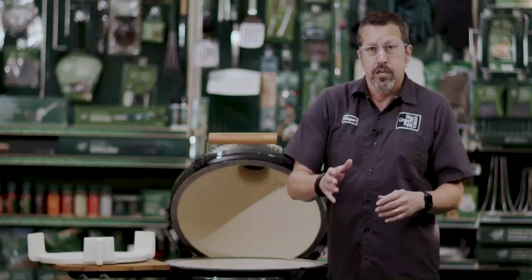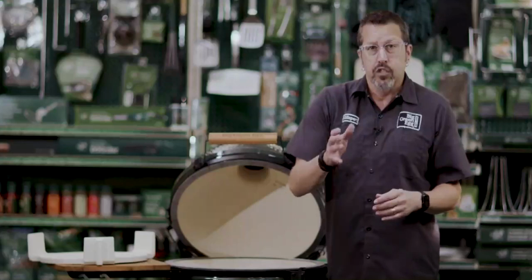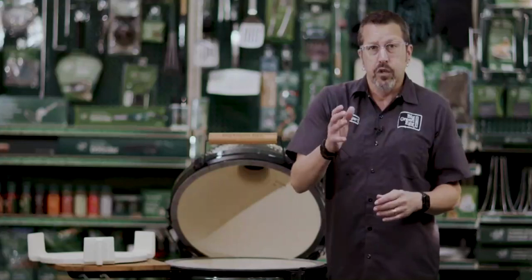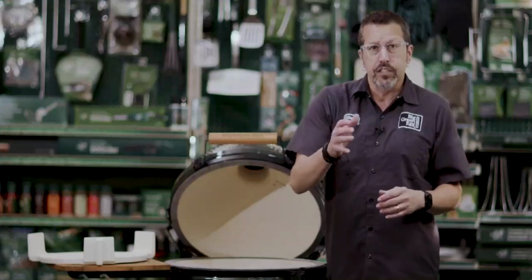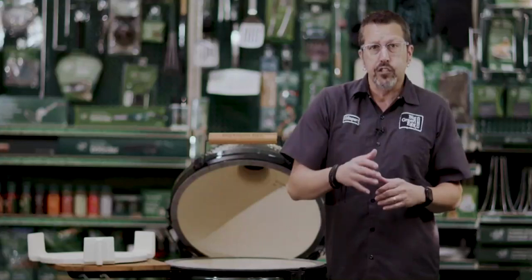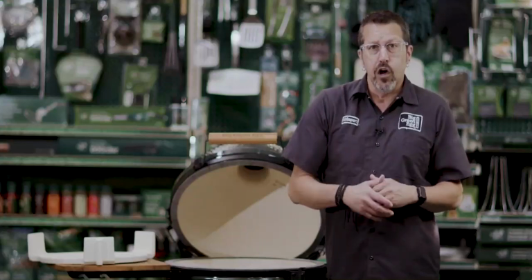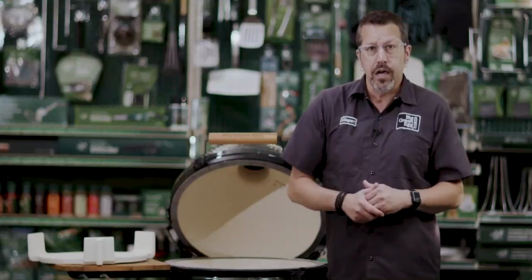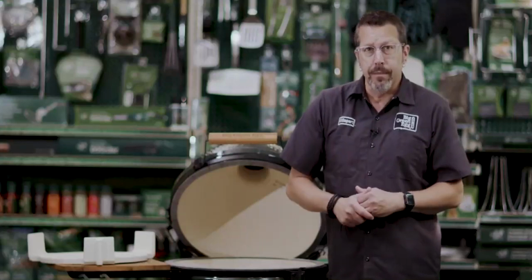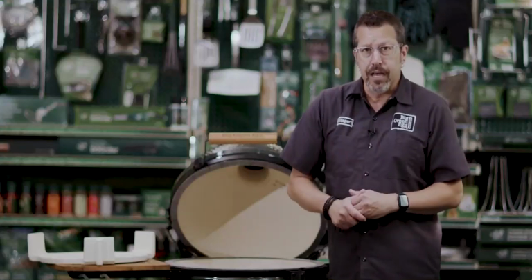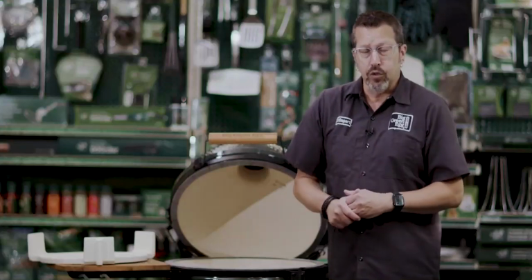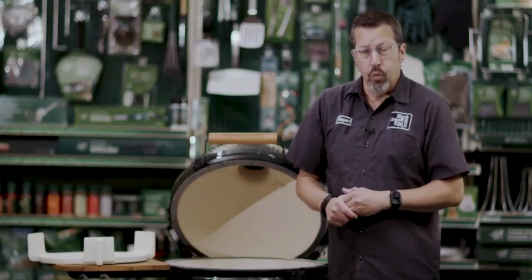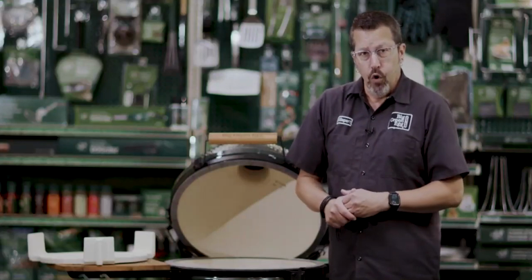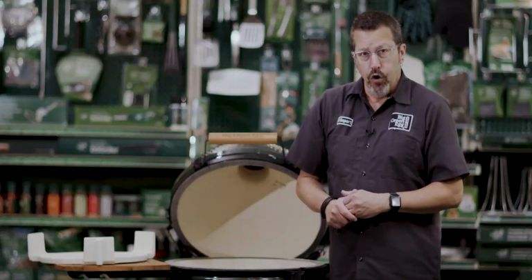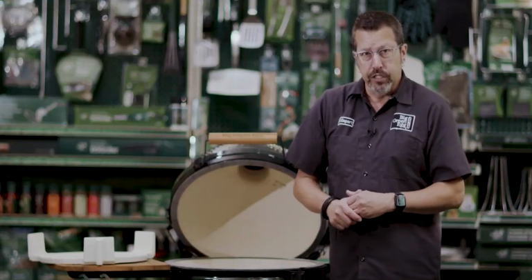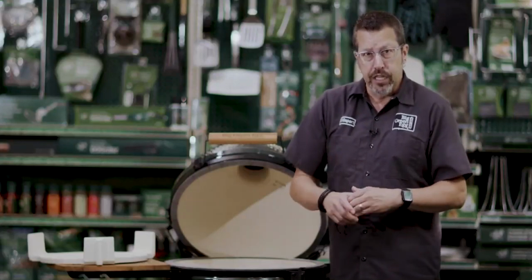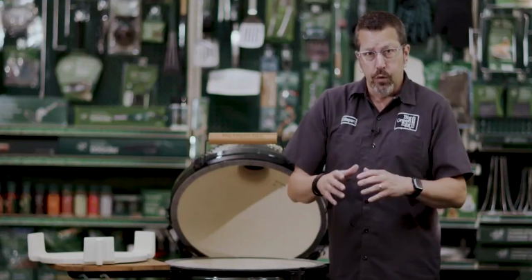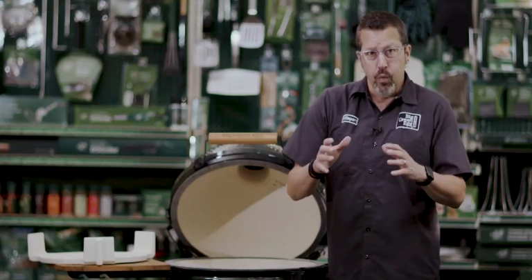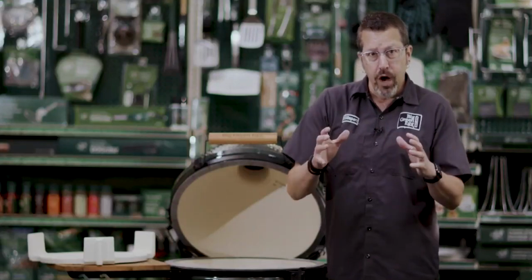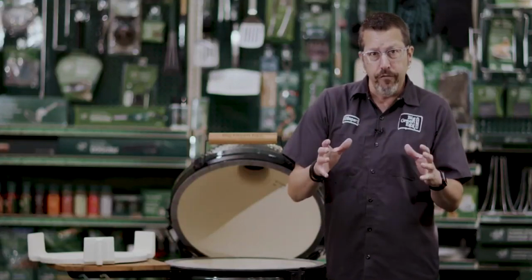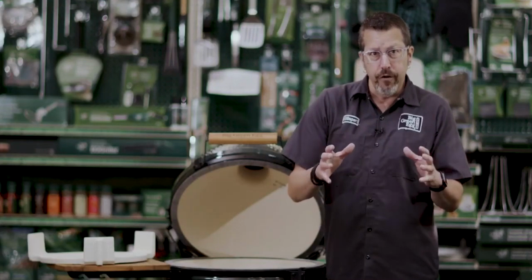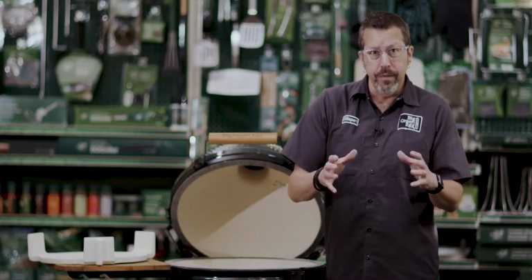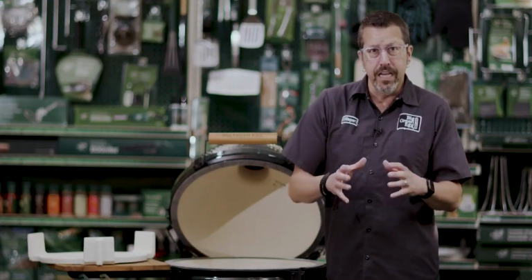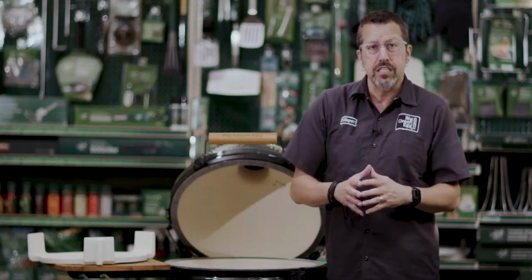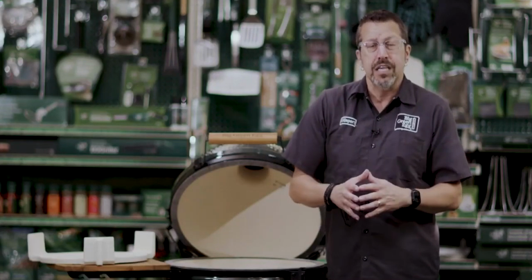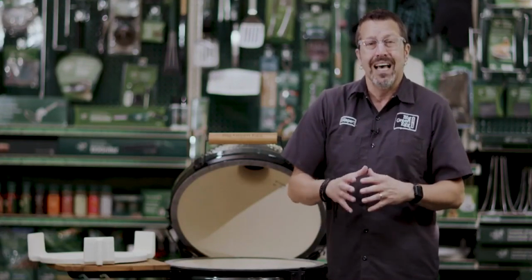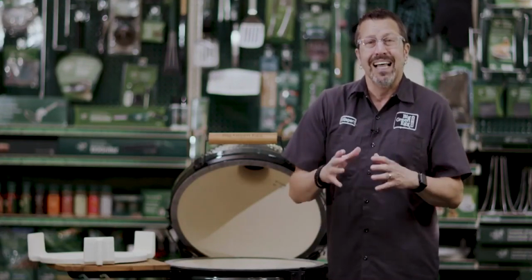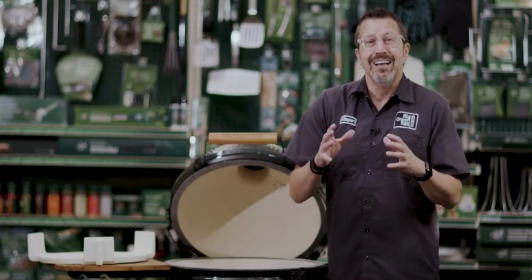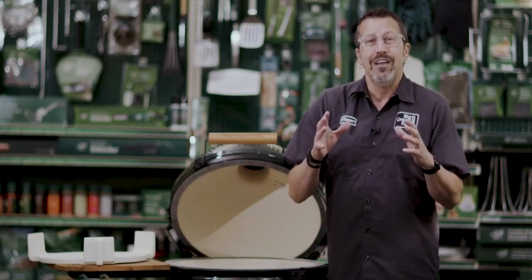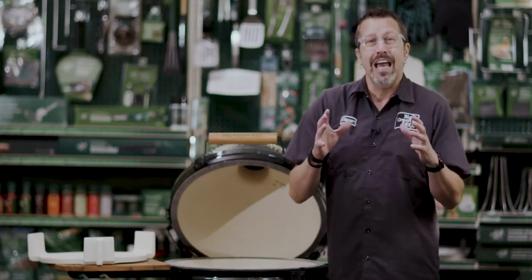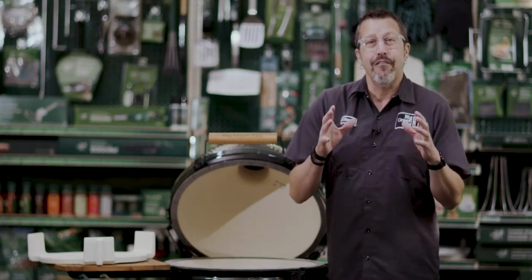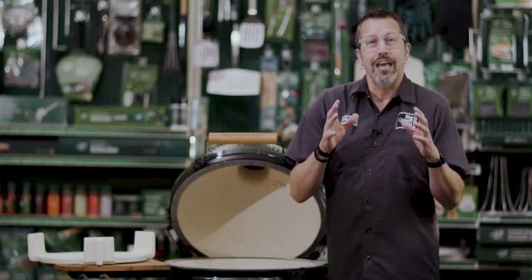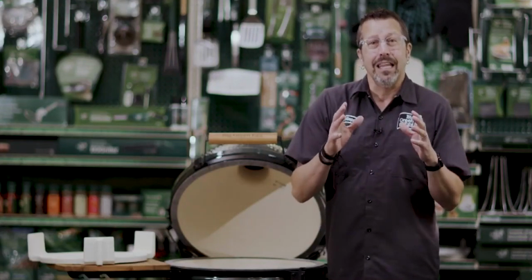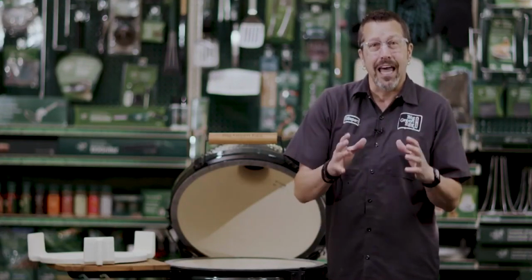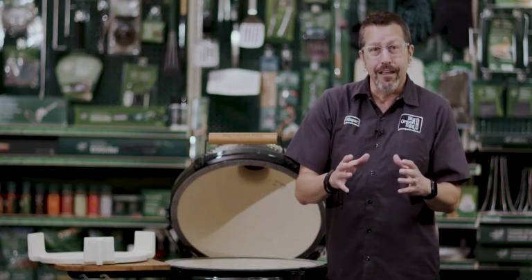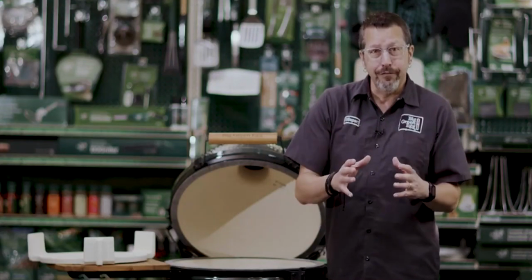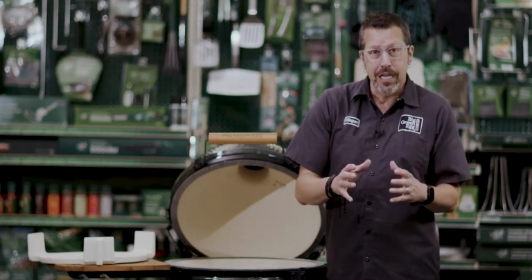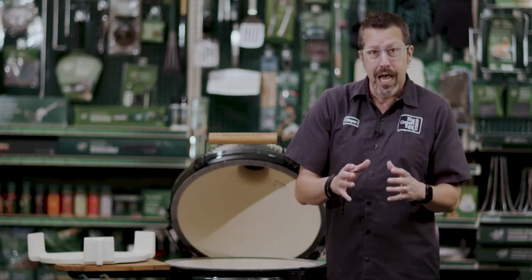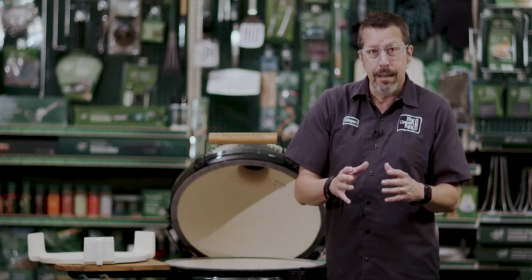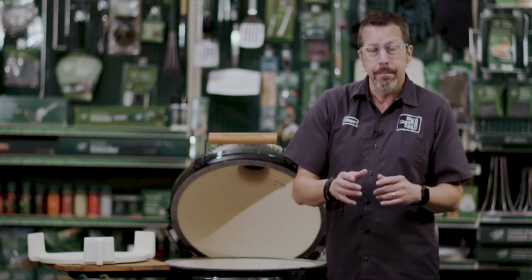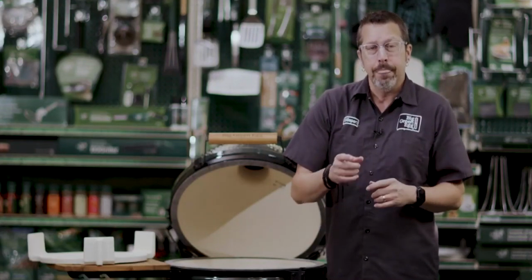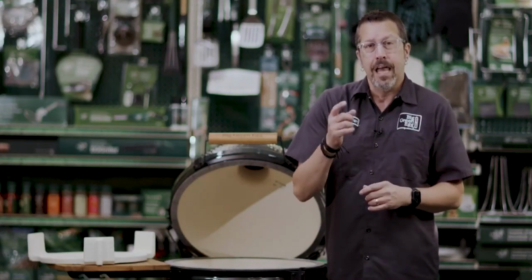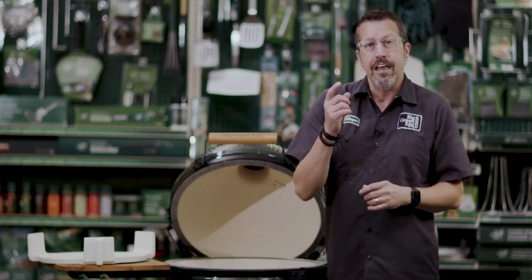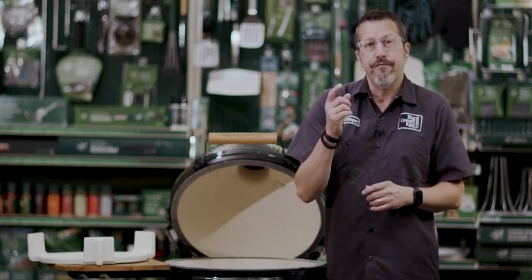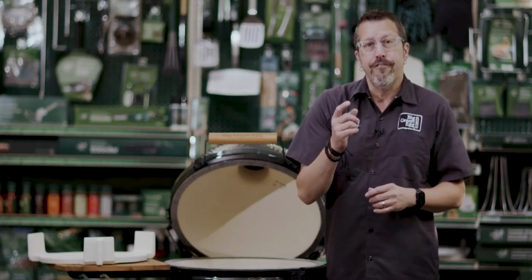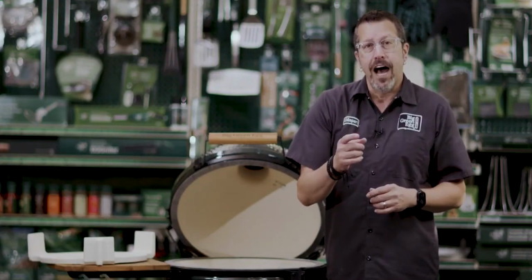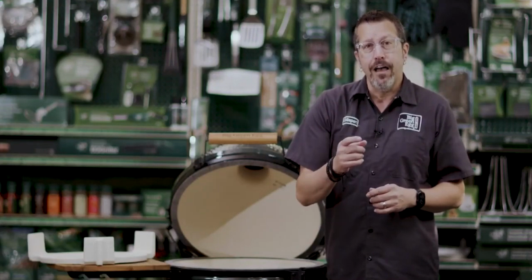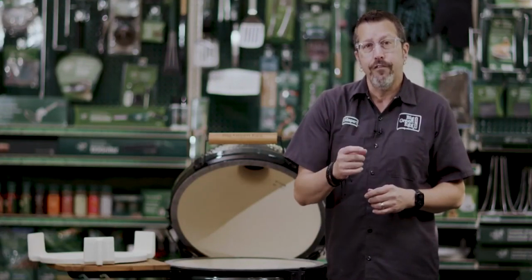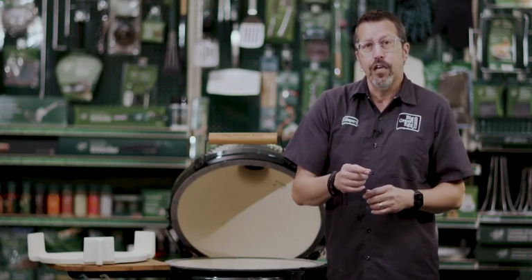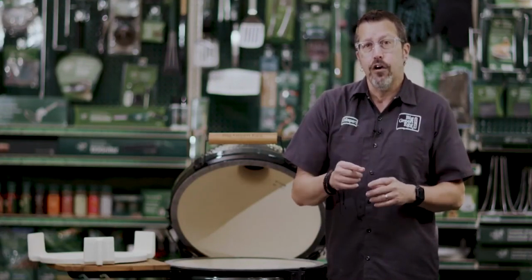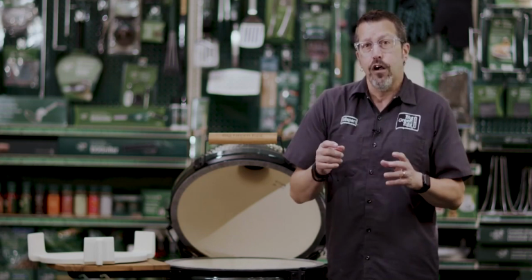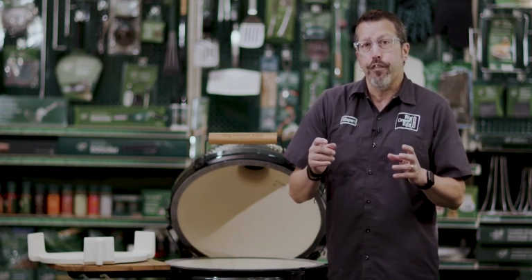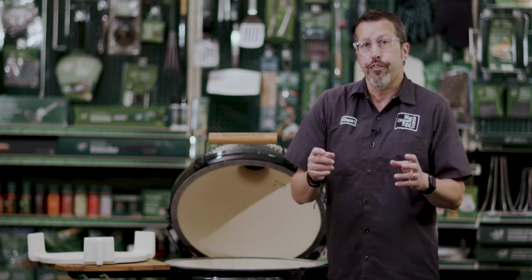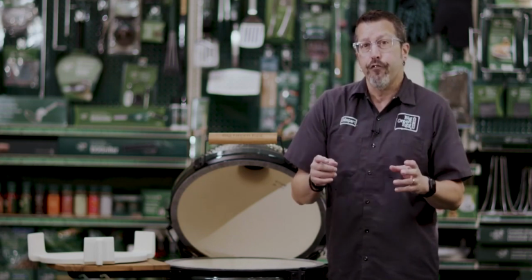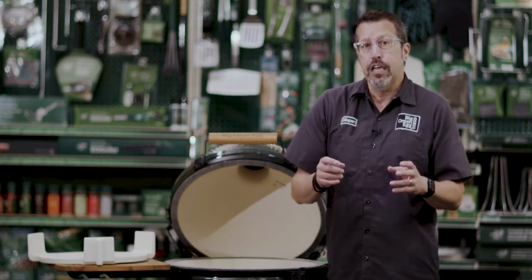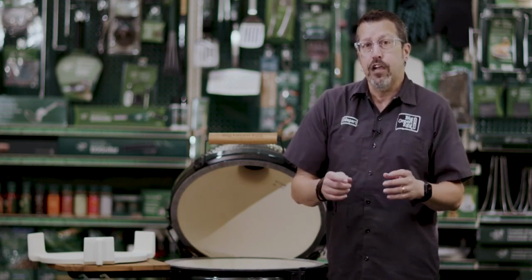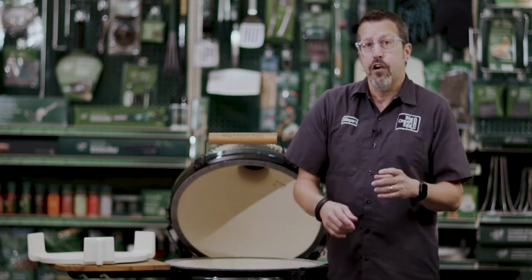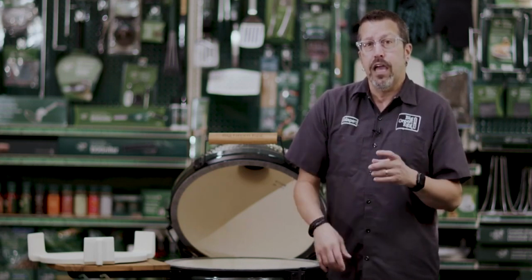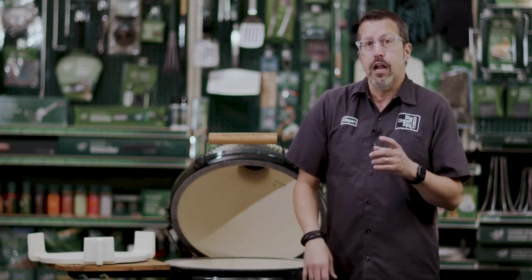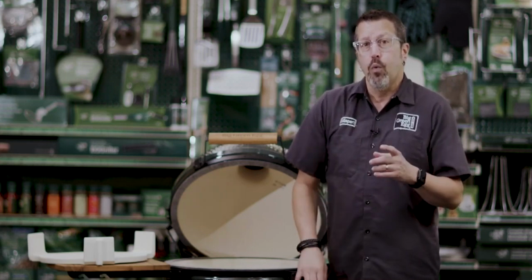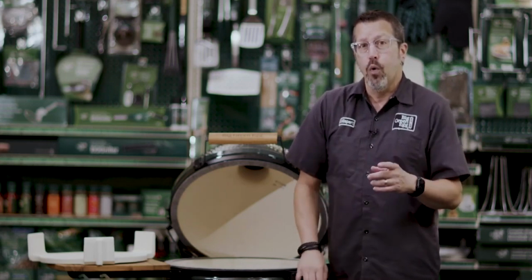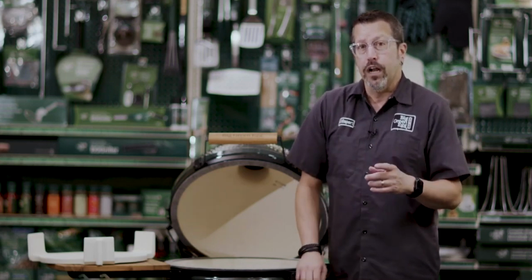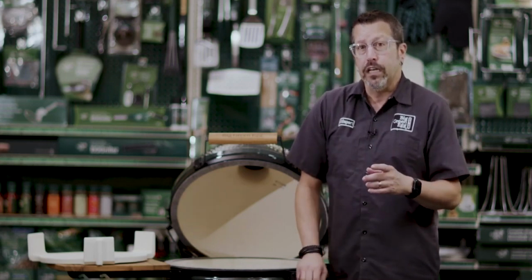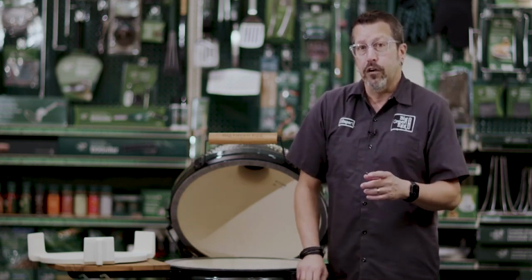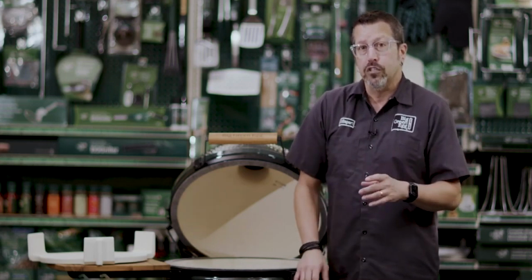So let's talk about the warranty. We have a lifetime, a five-year, a three-year, and a one-year.